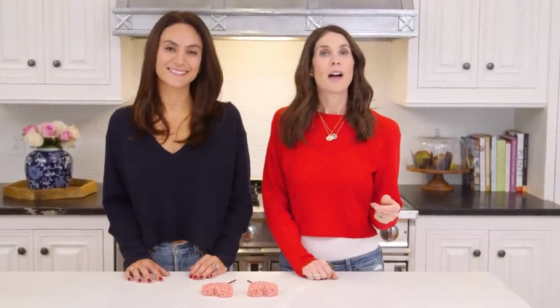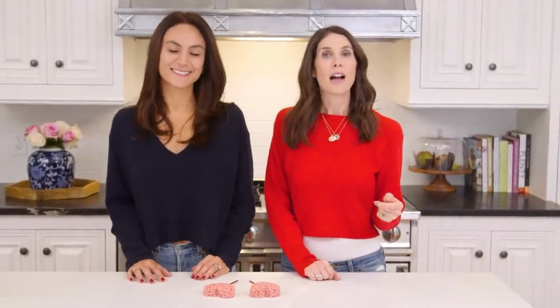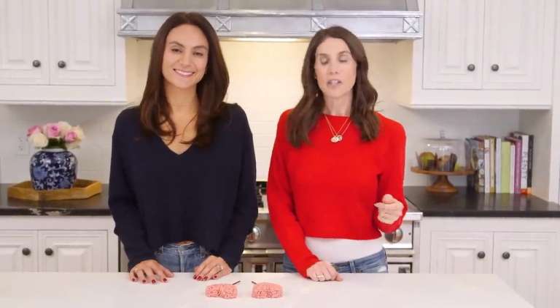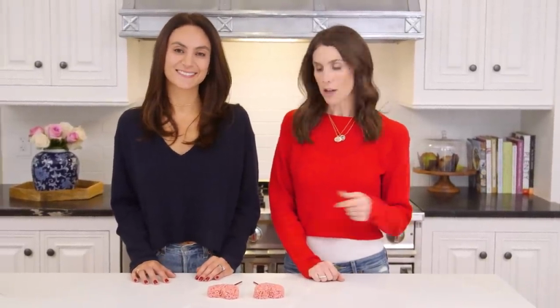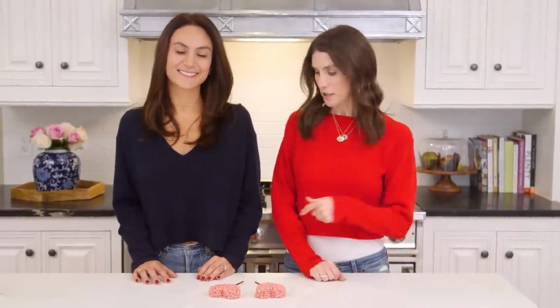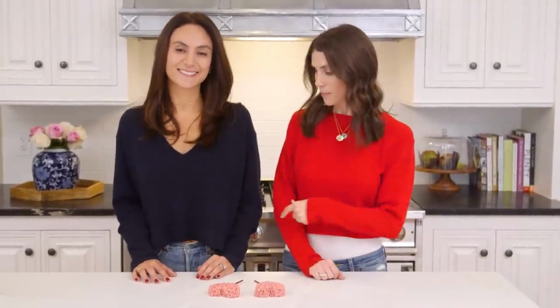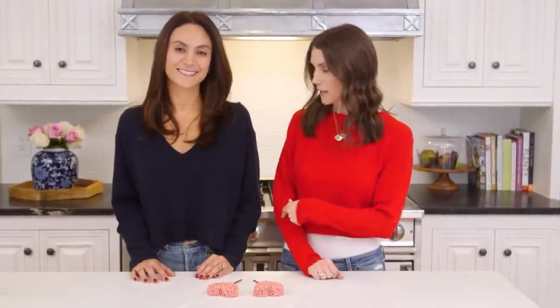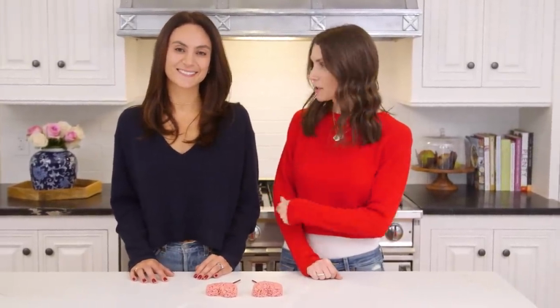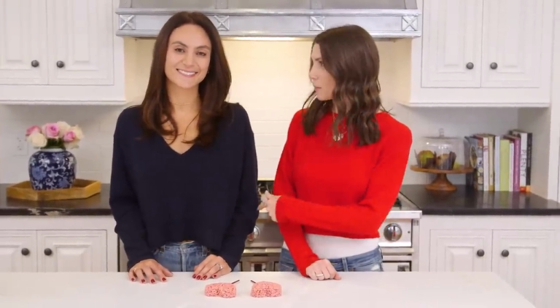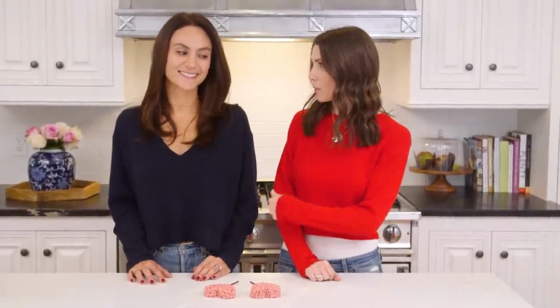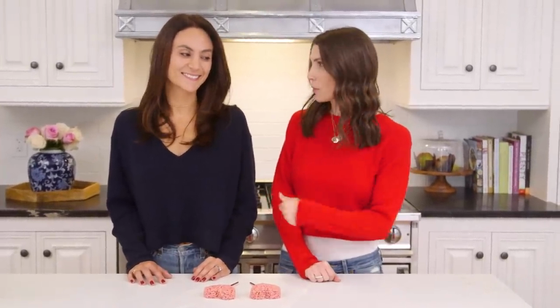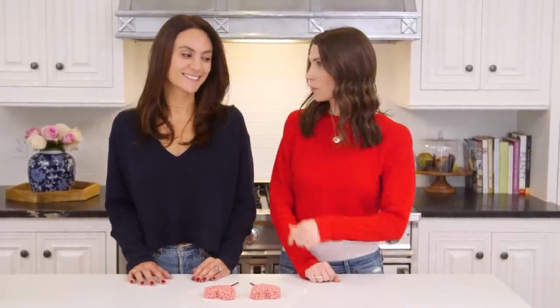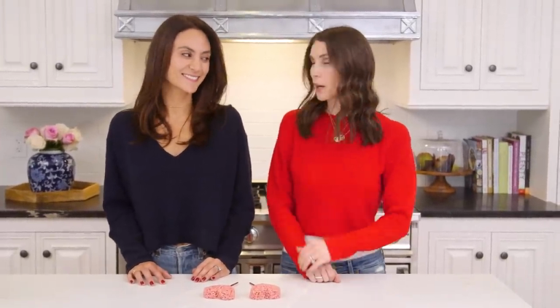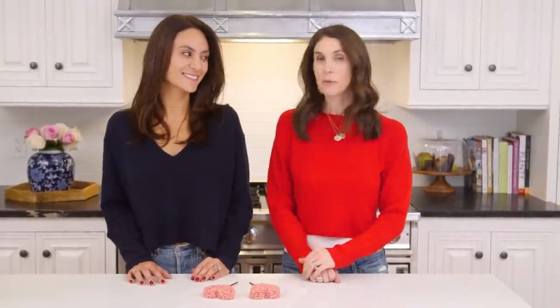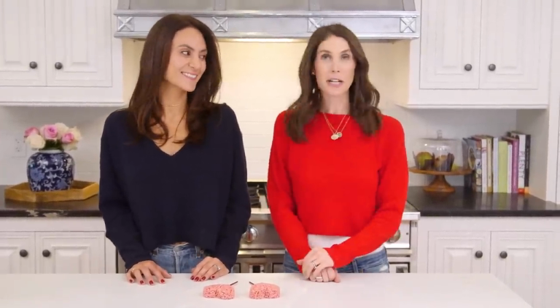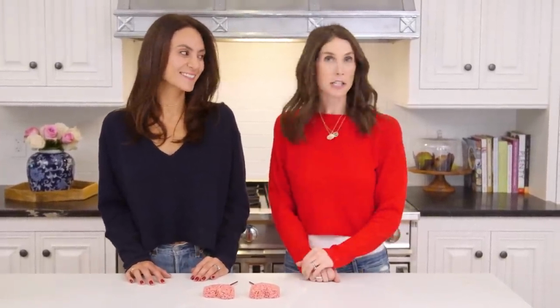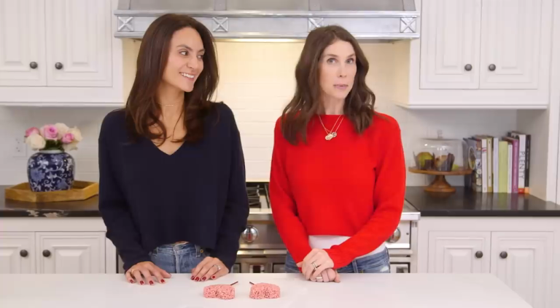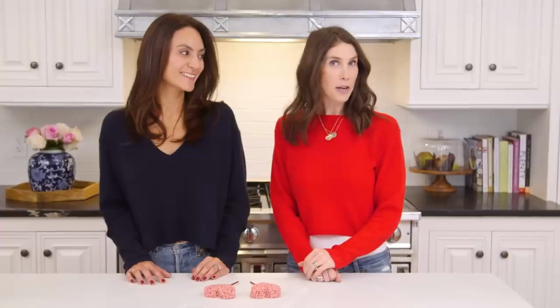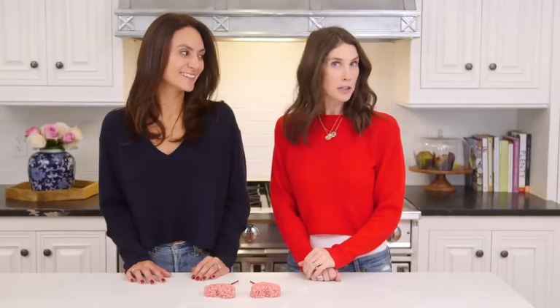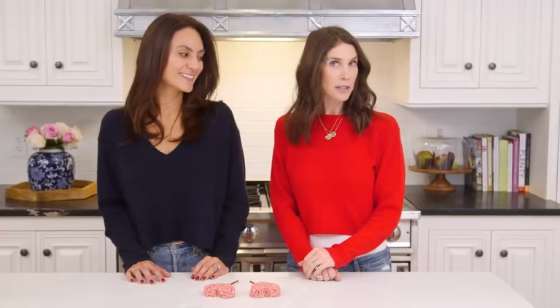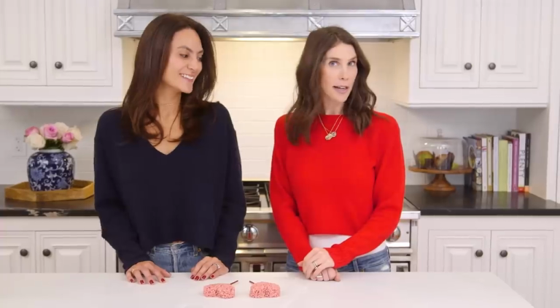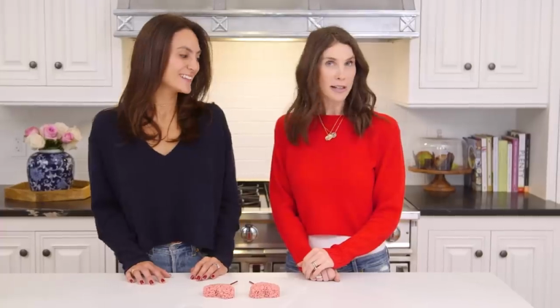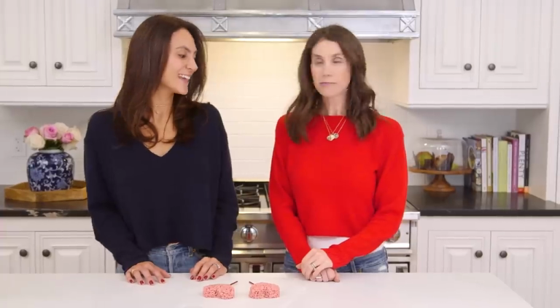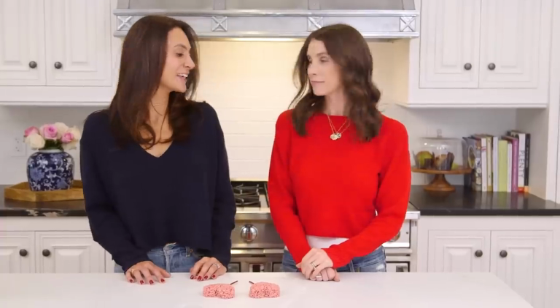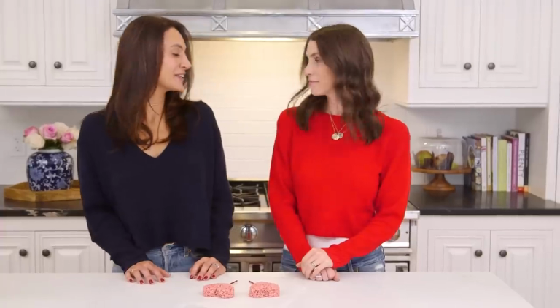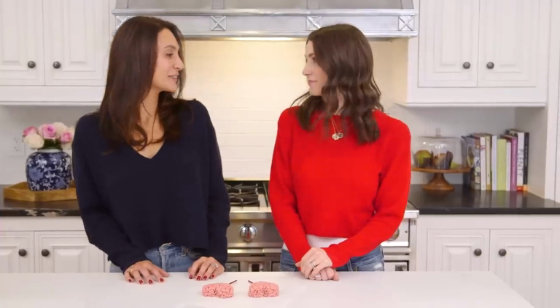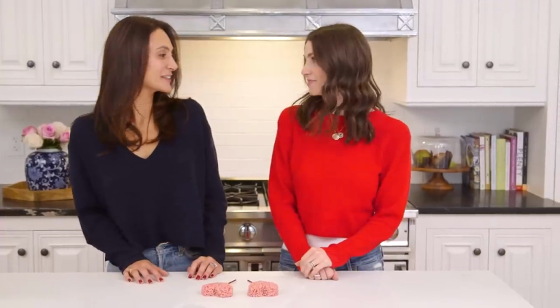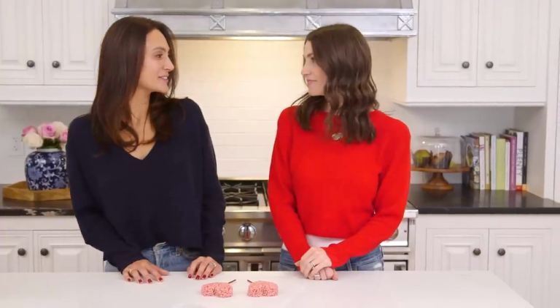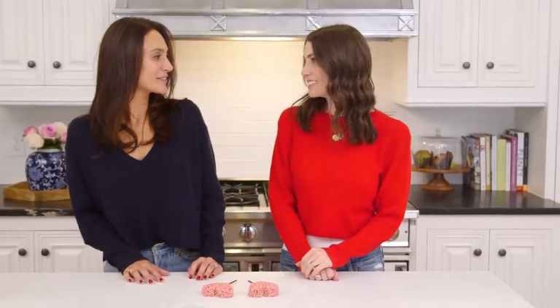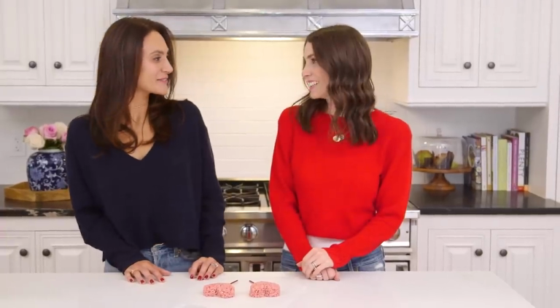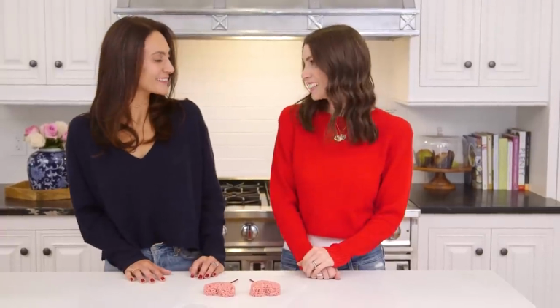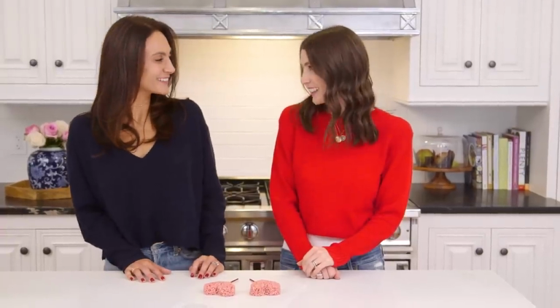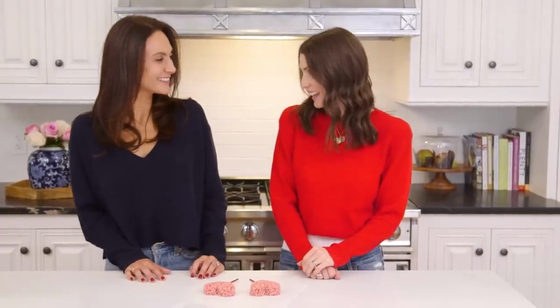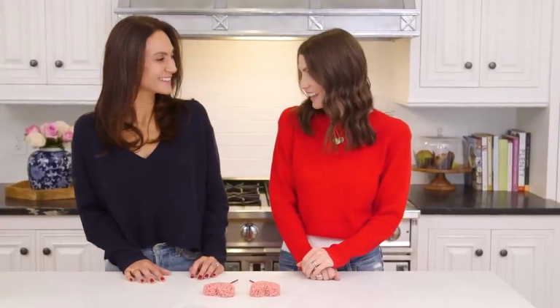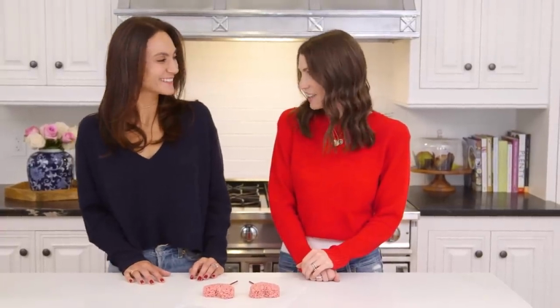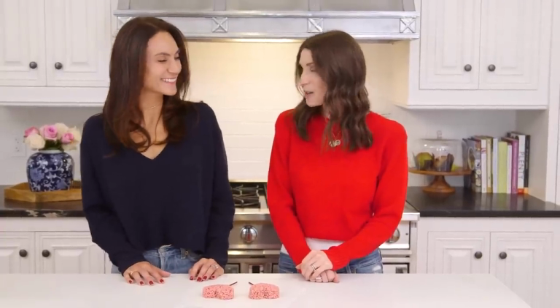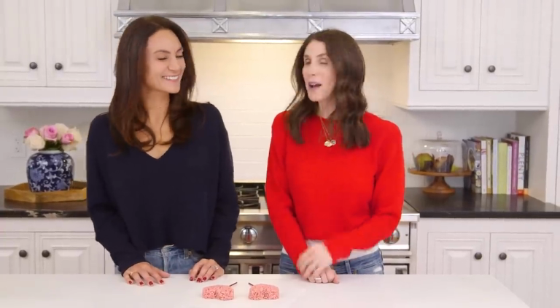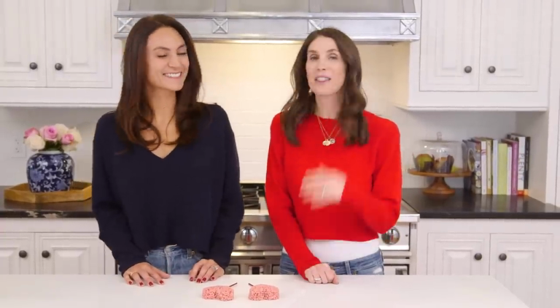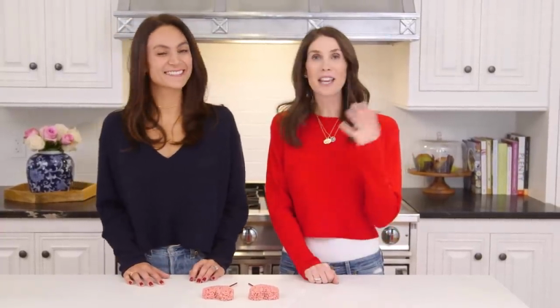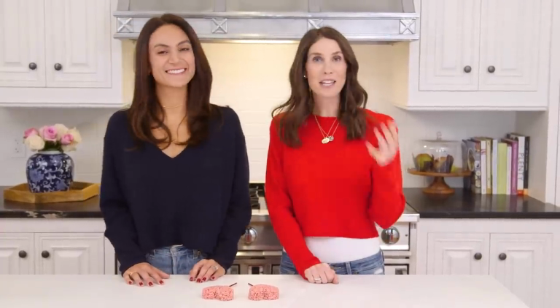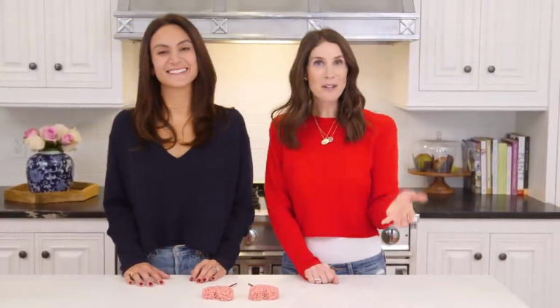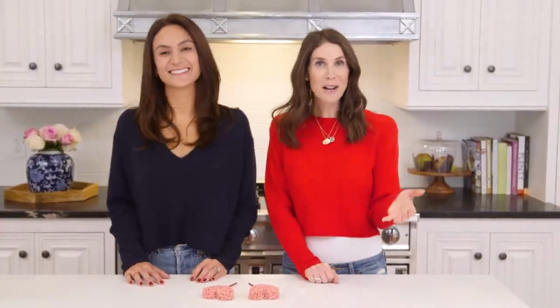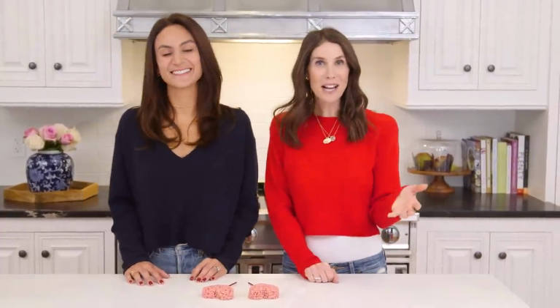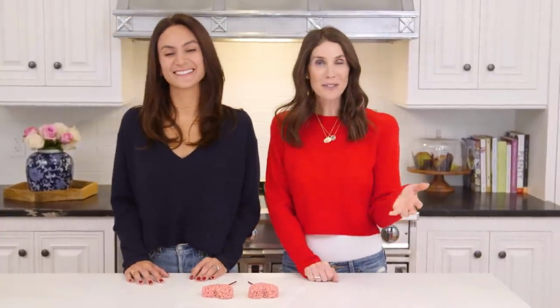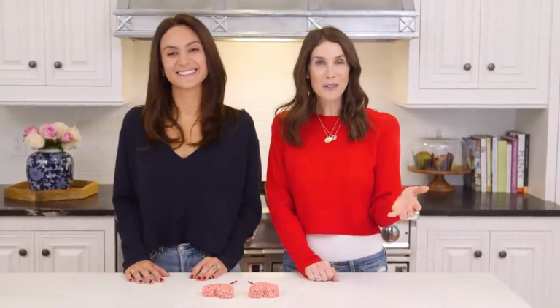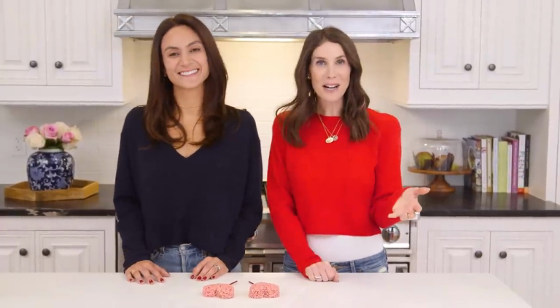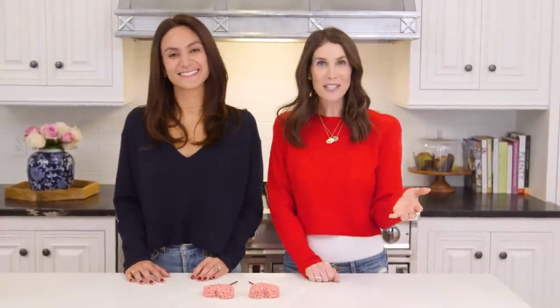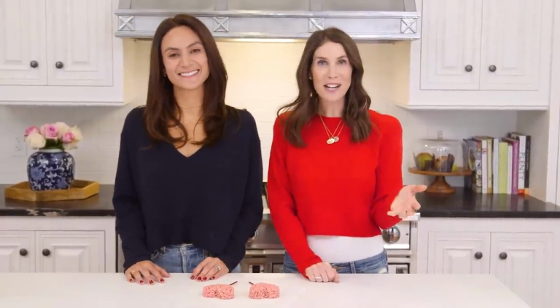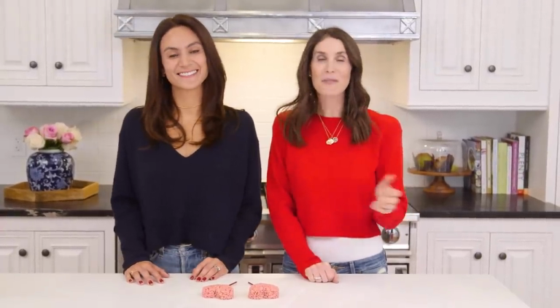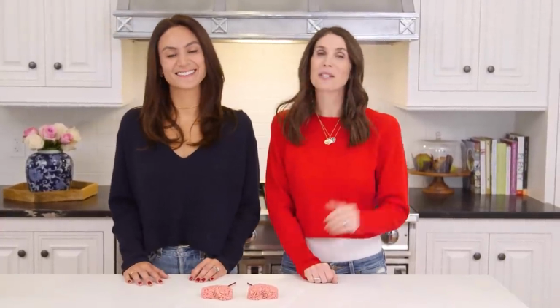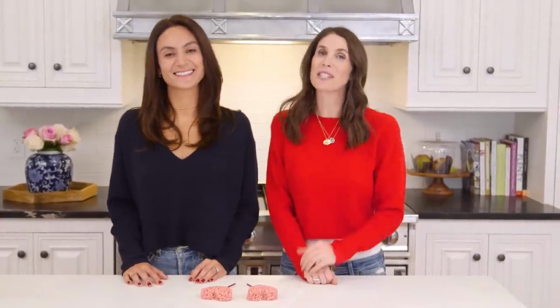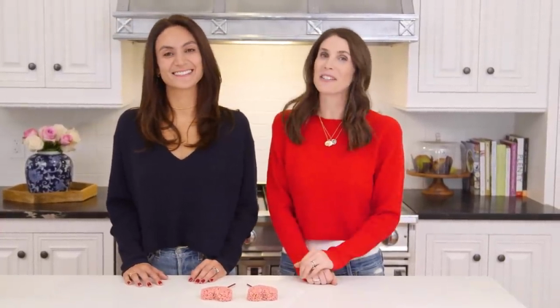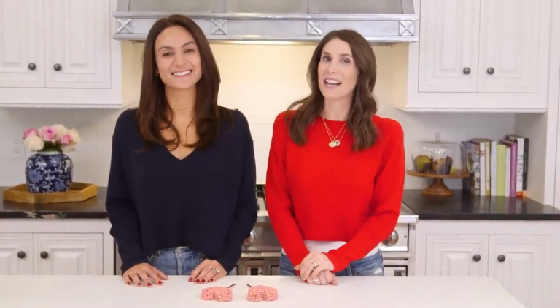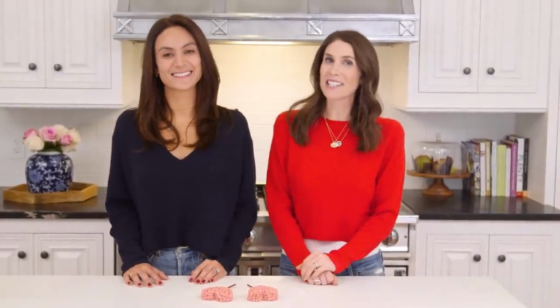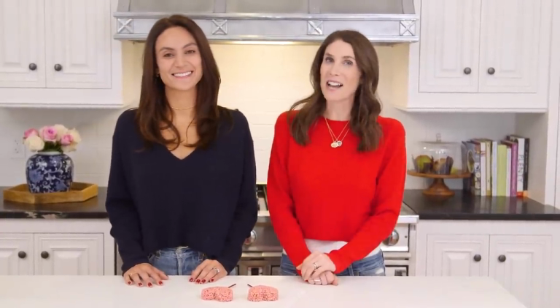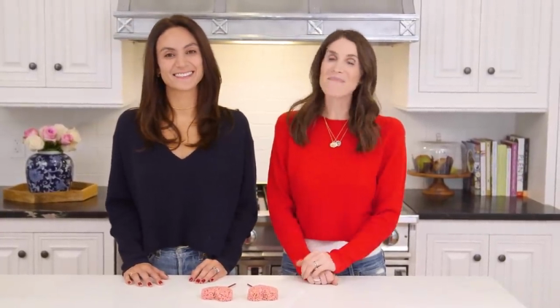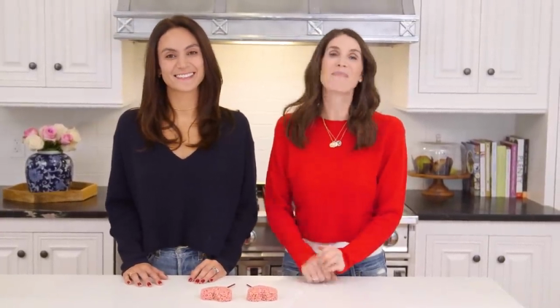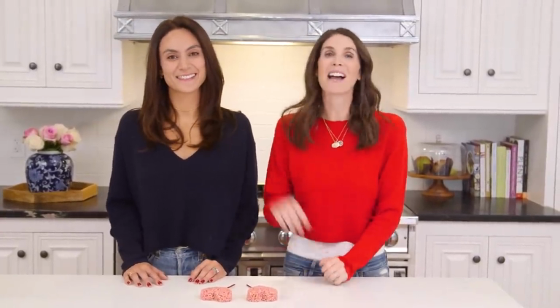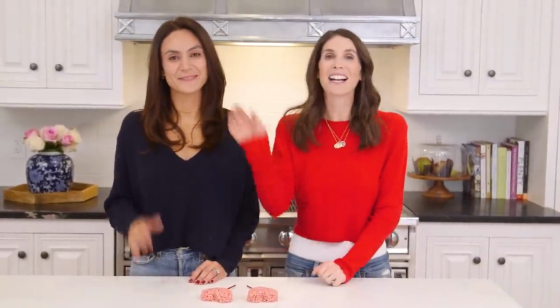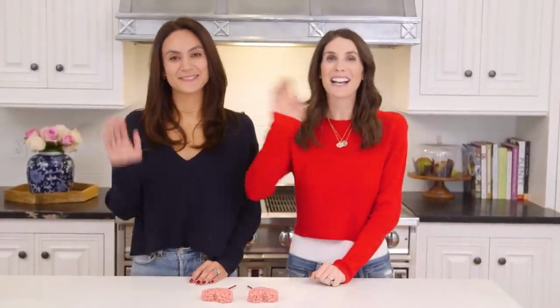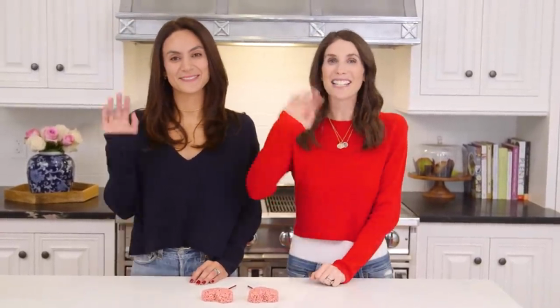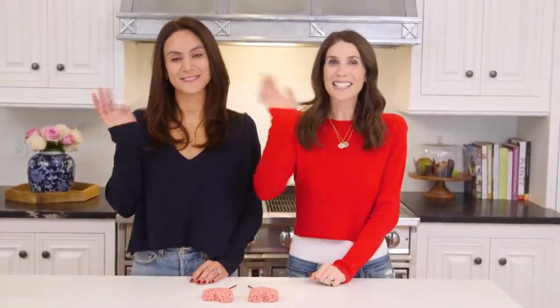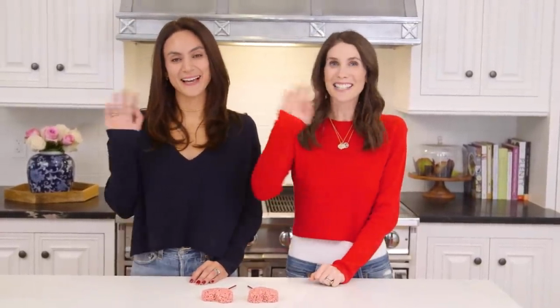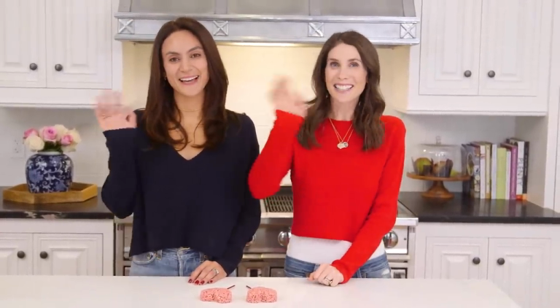I should also mention that we're both wearing Redone sweaters today. And you look adorable. Thank you, guys, for watching — we'll see you next time. Bye, guys. Bye.